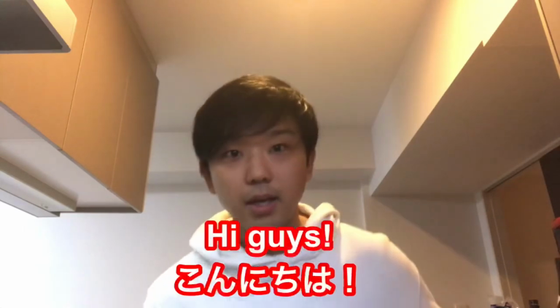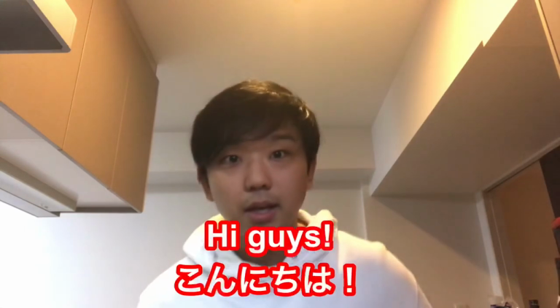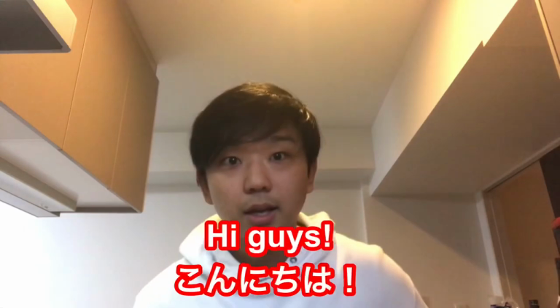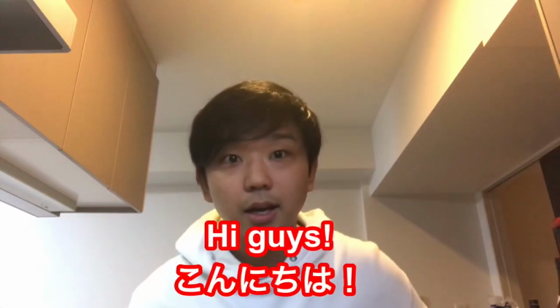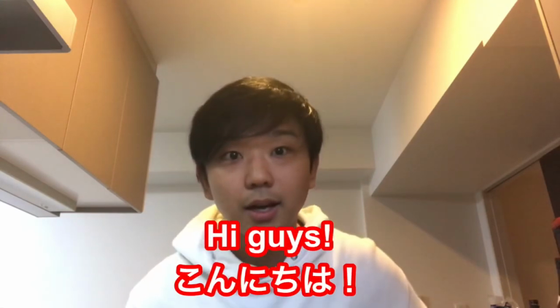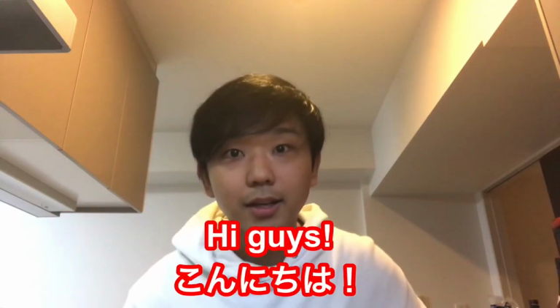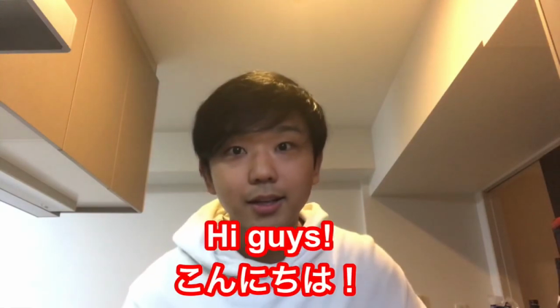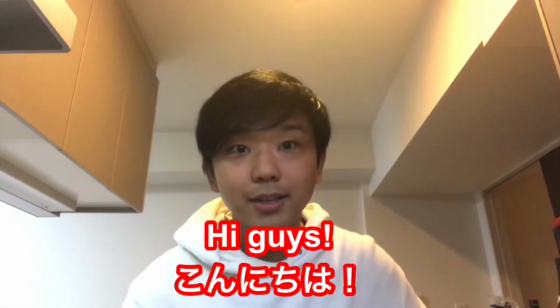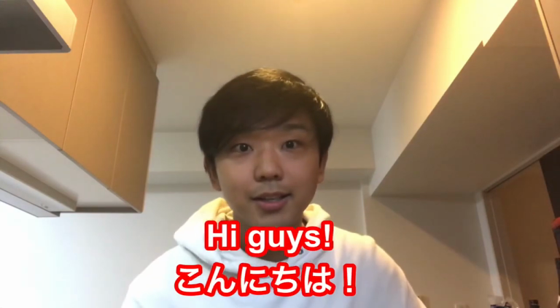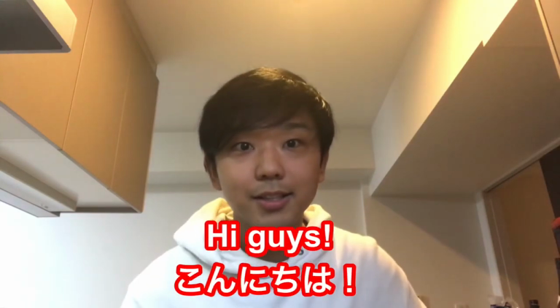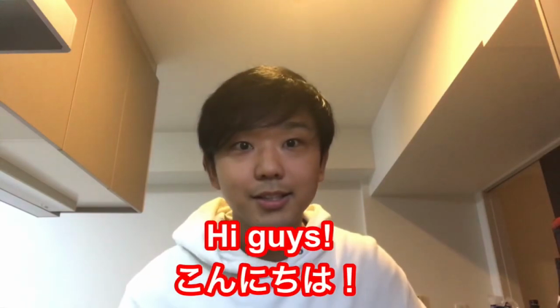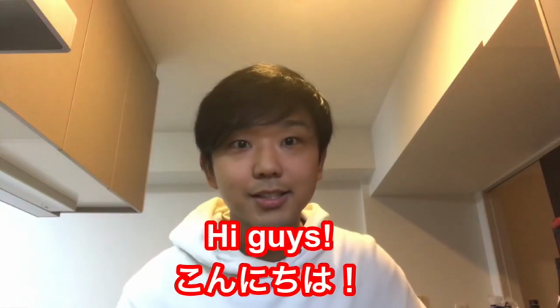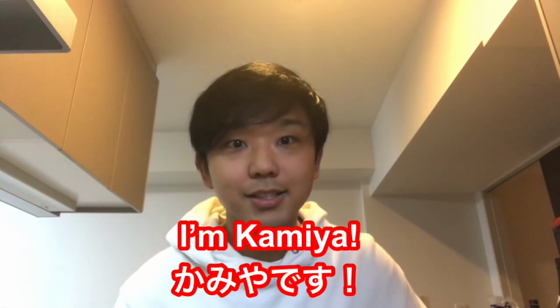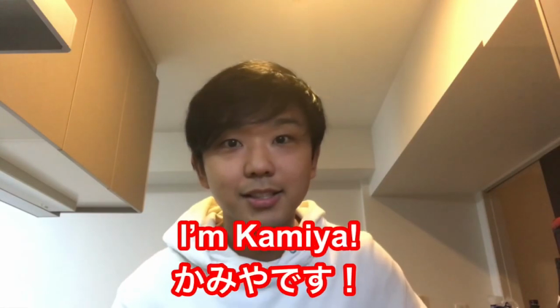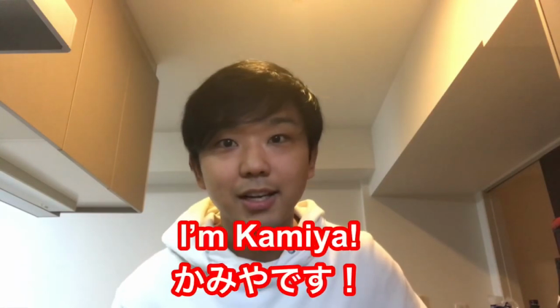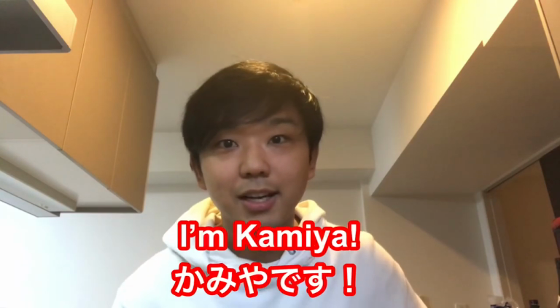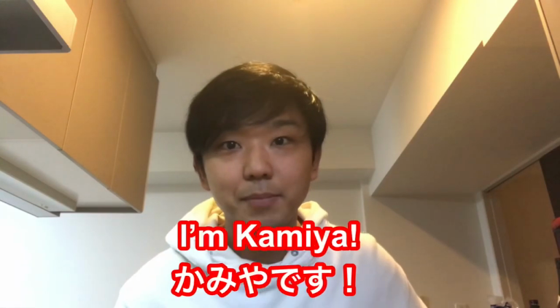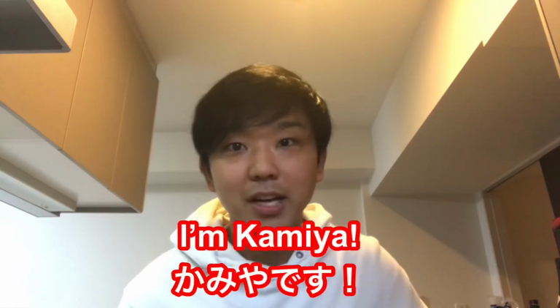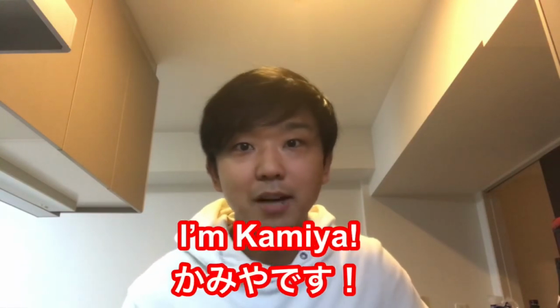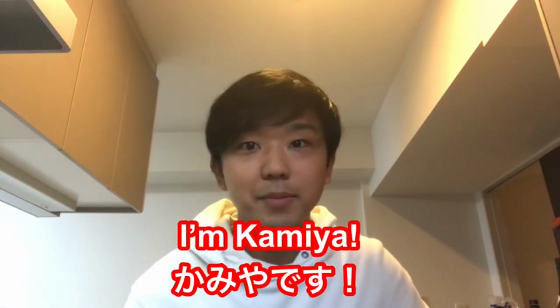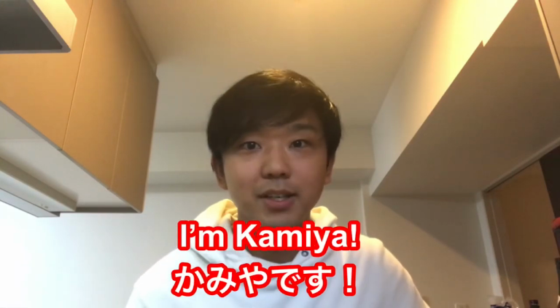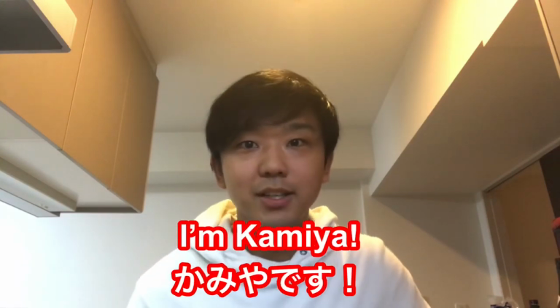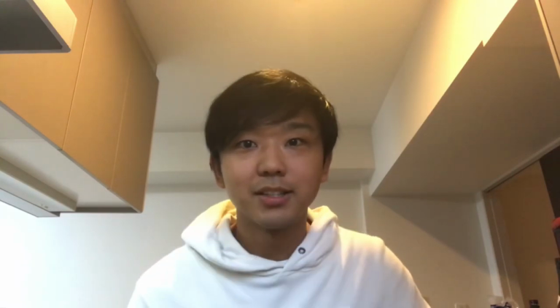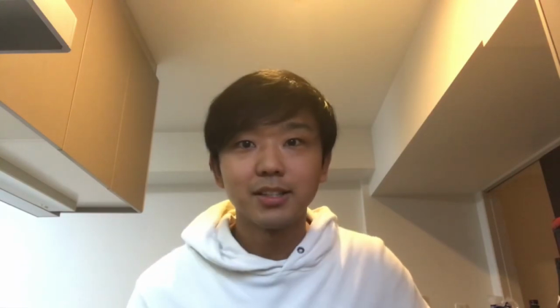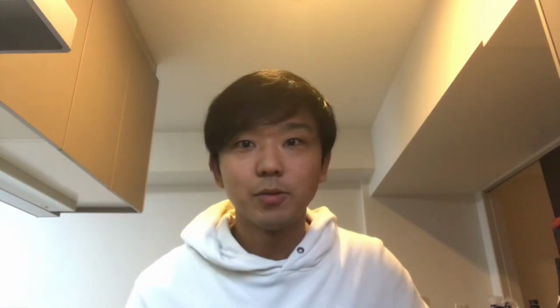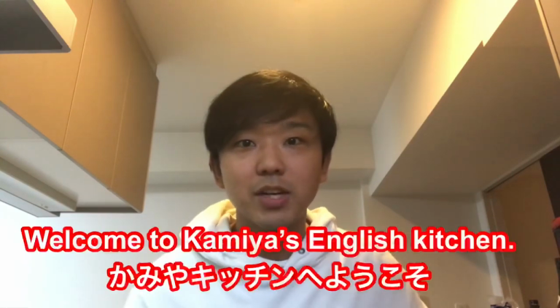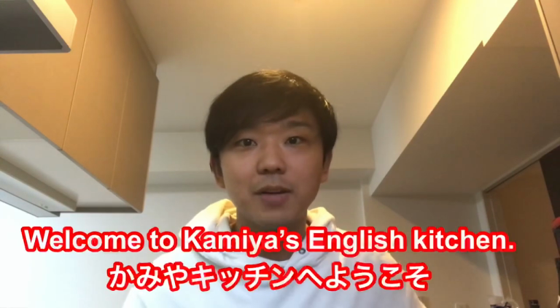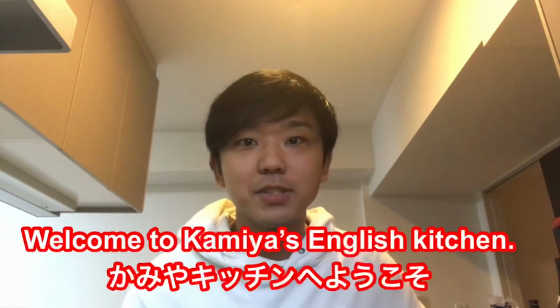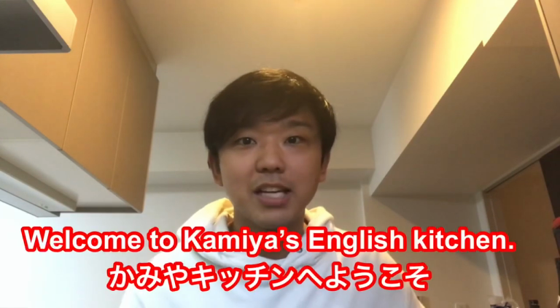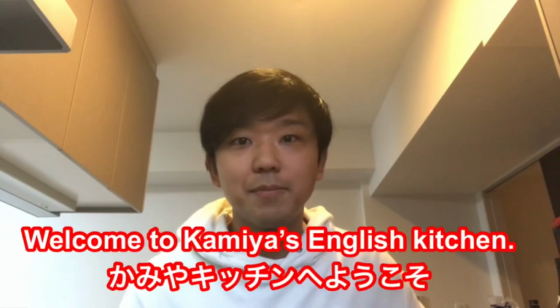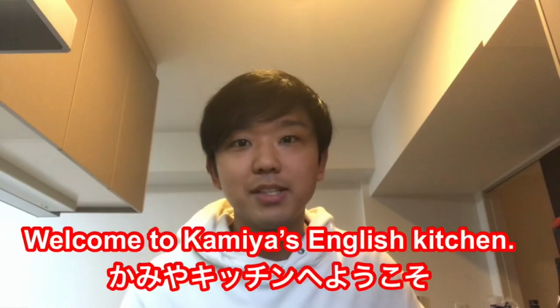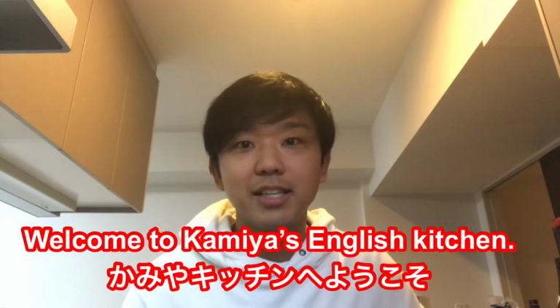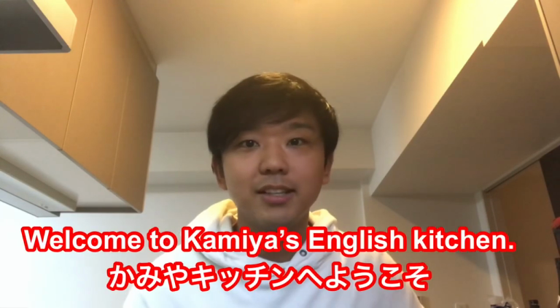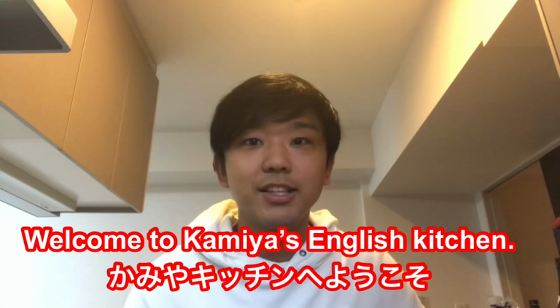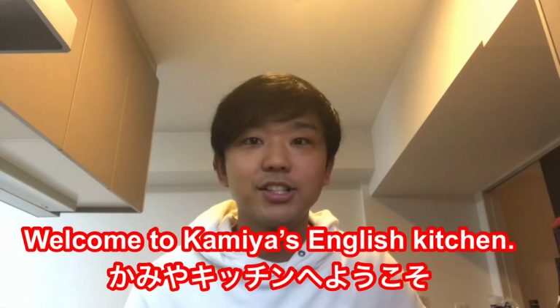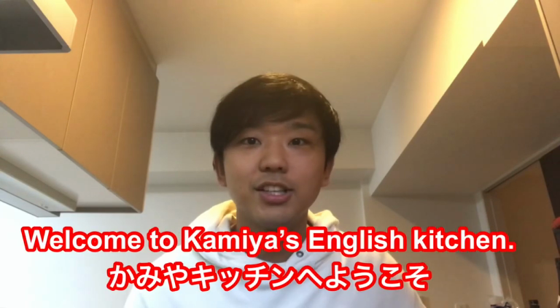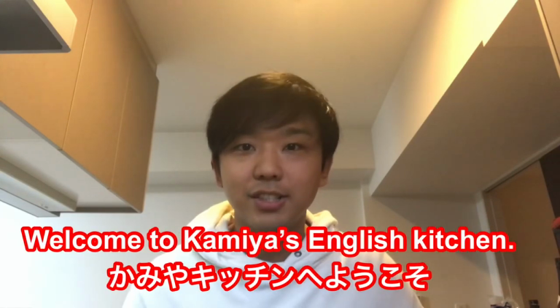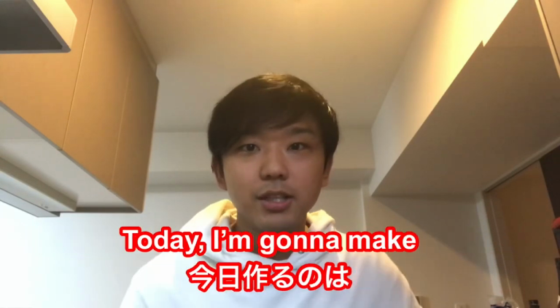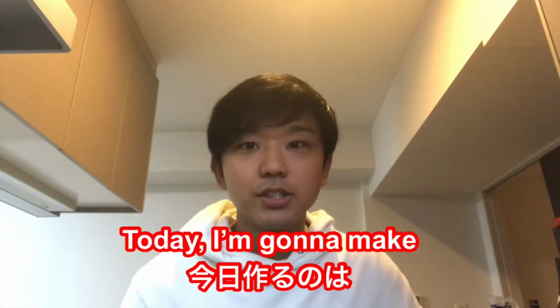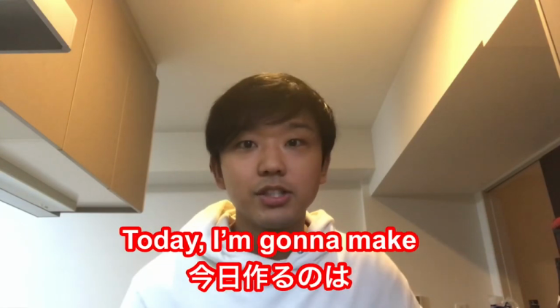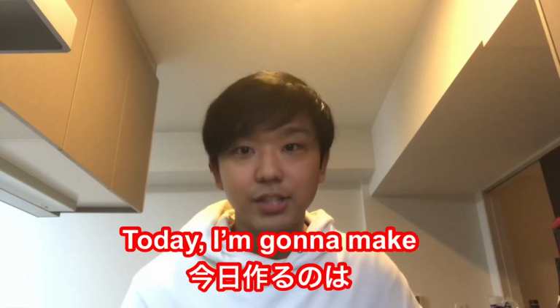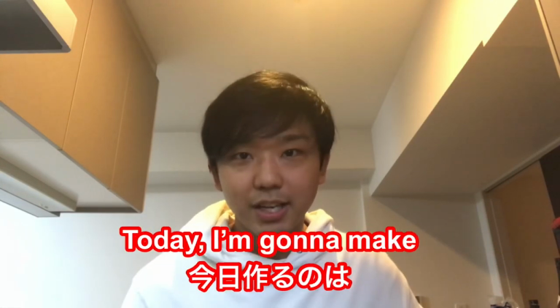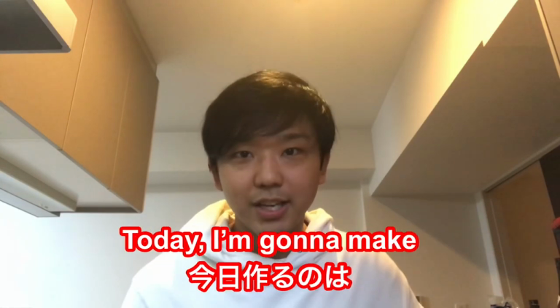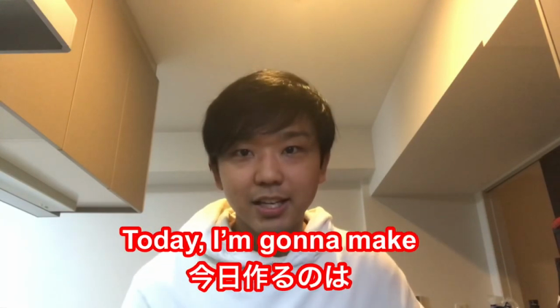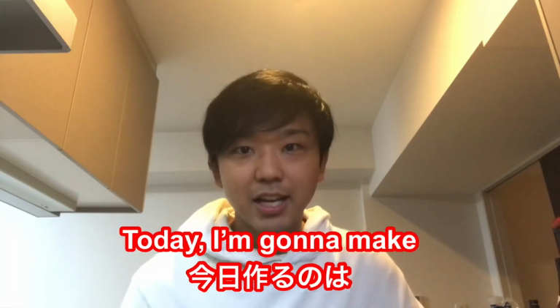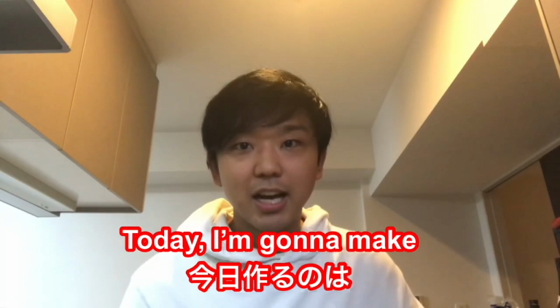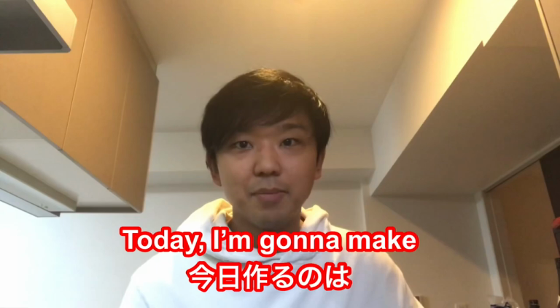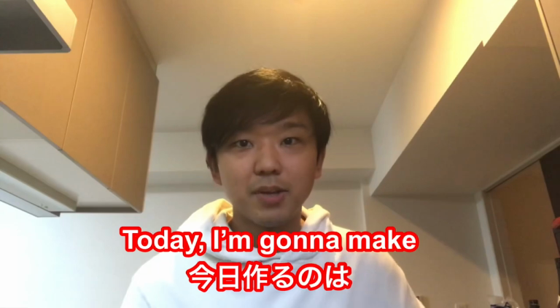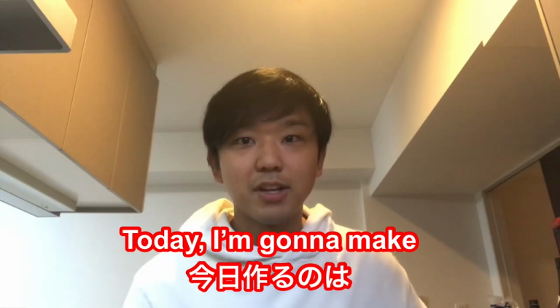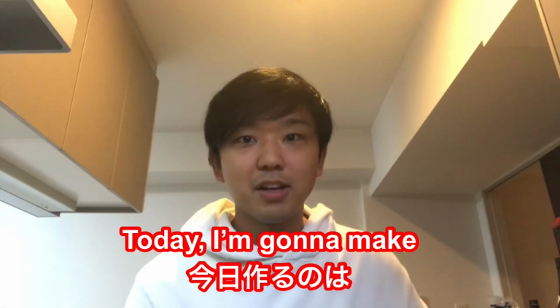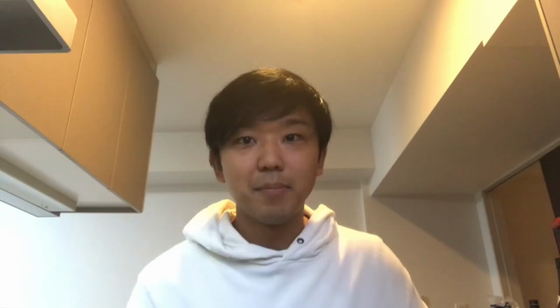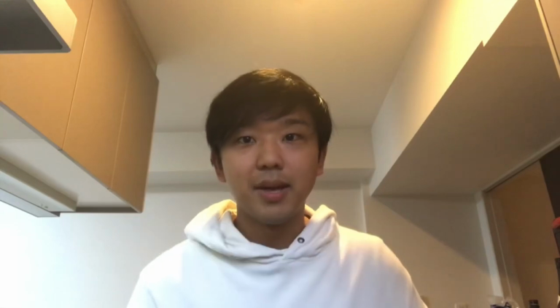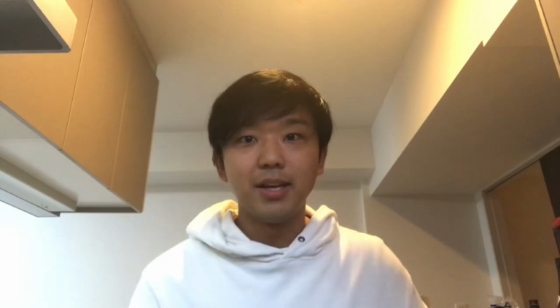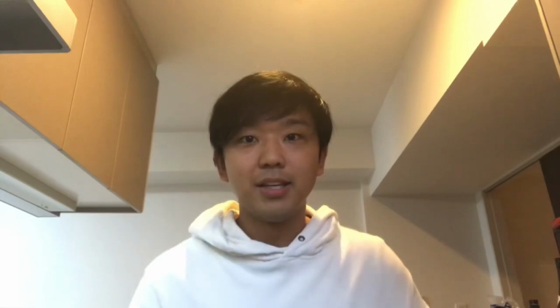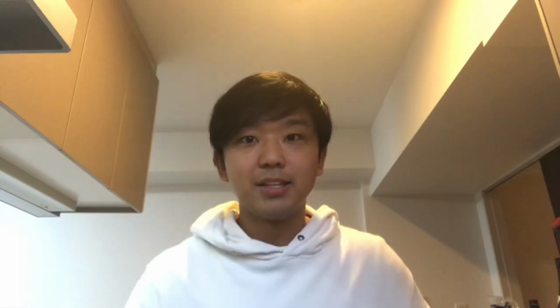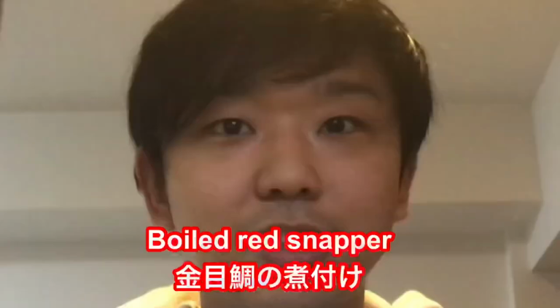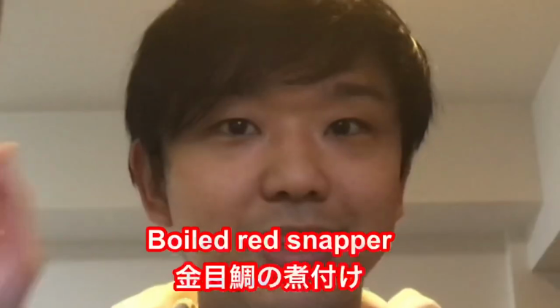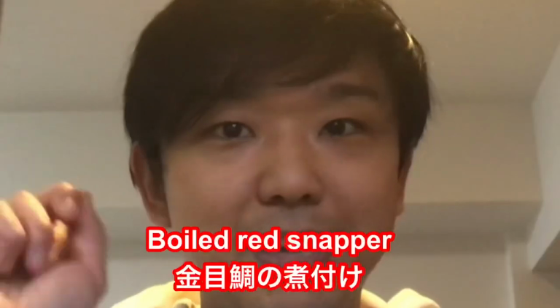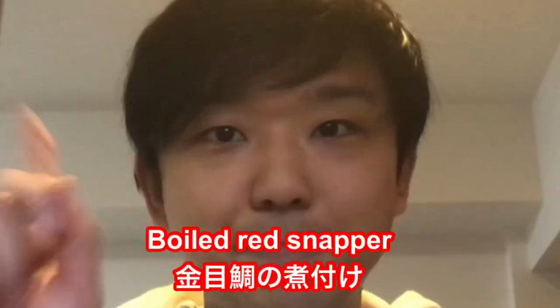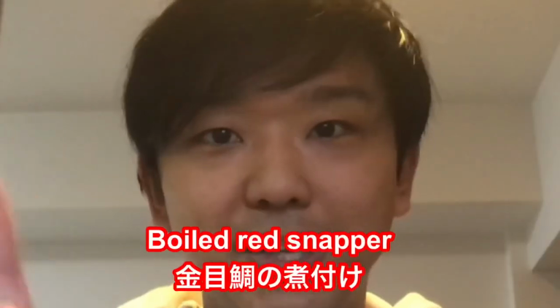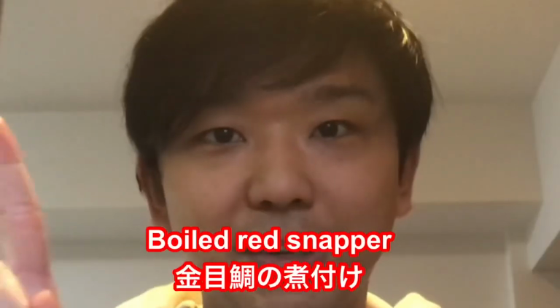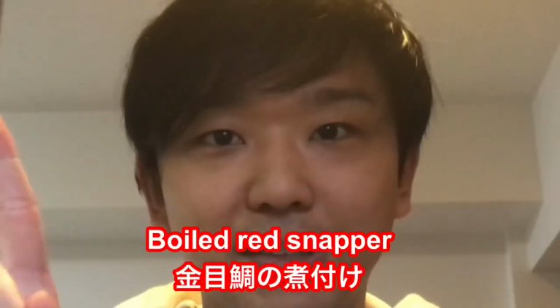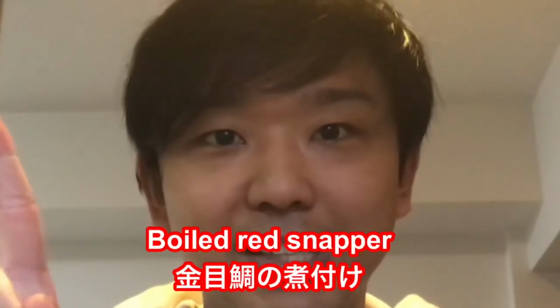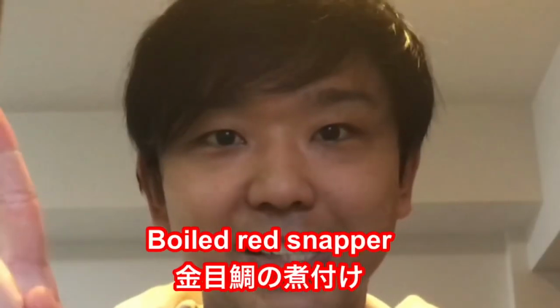Hi guys, I'm Kamiya. Welcome to Kamiya's English Kitchen. Today I'm gonna make Kinmedai Nitsuke.